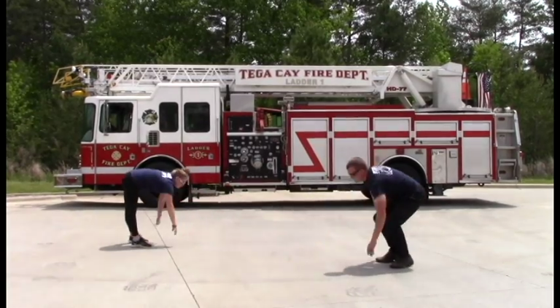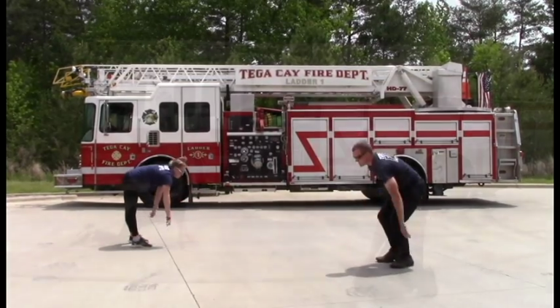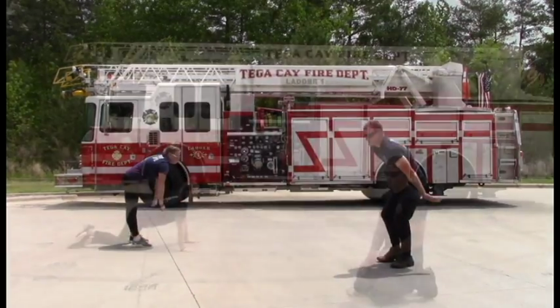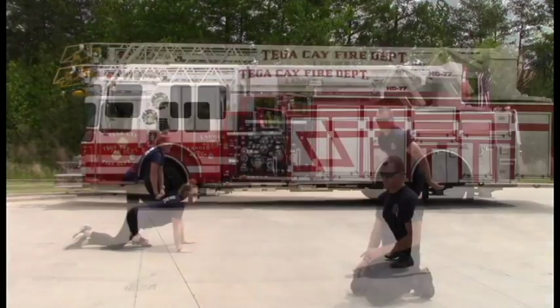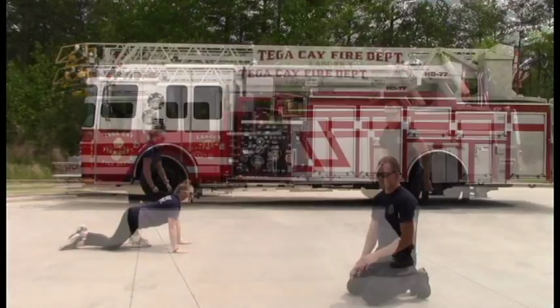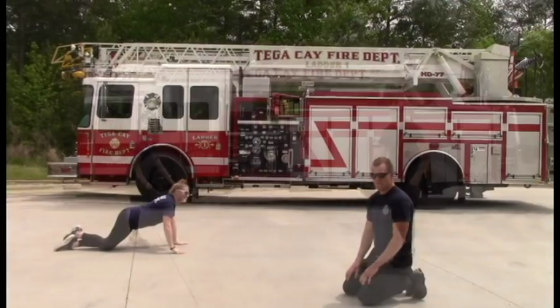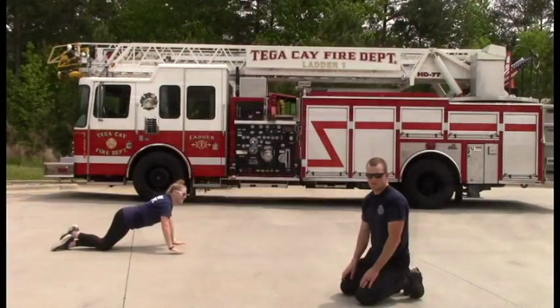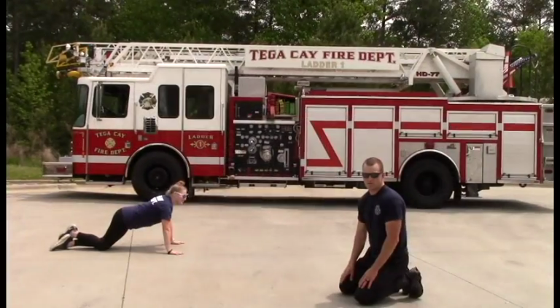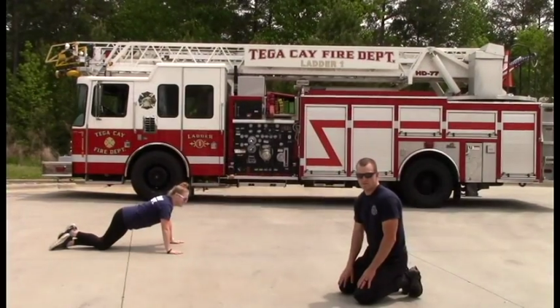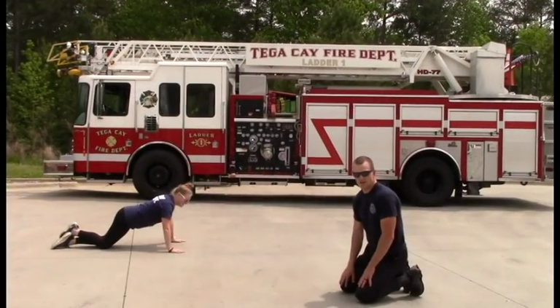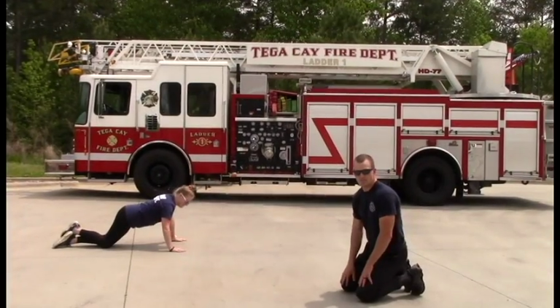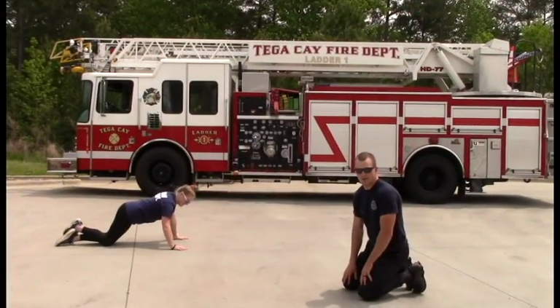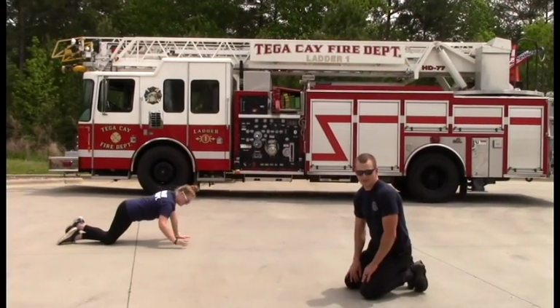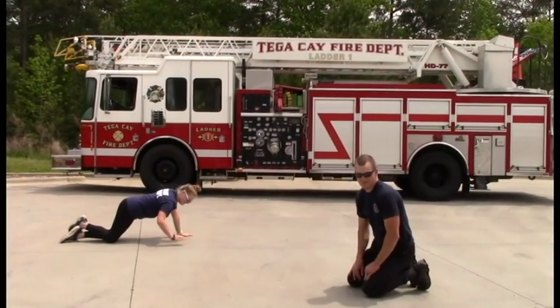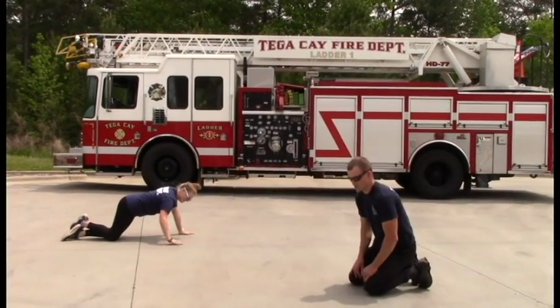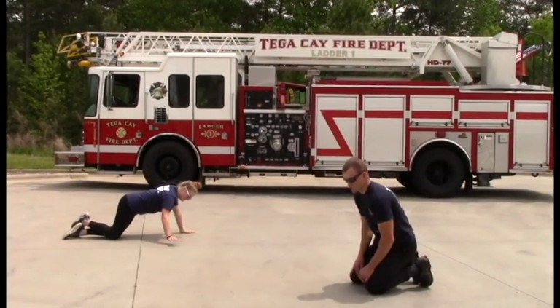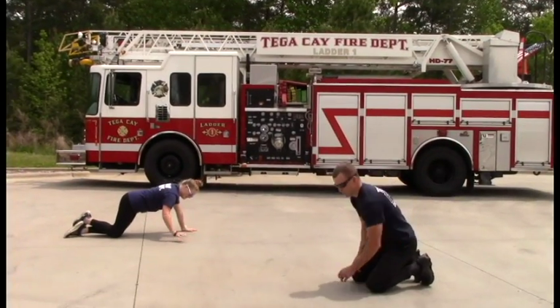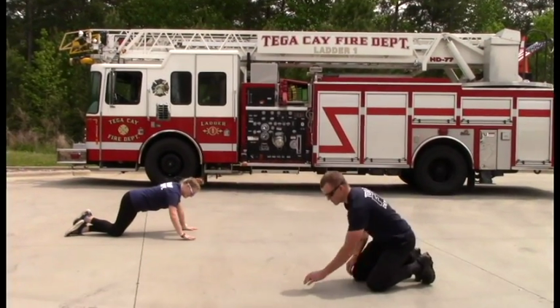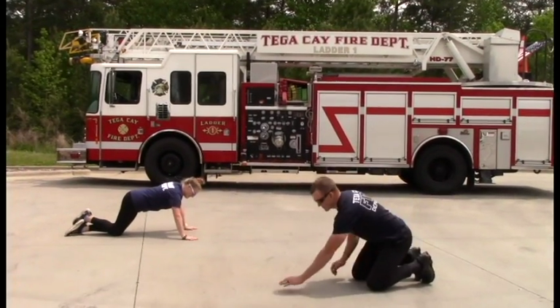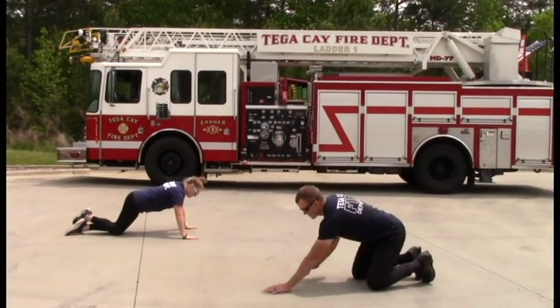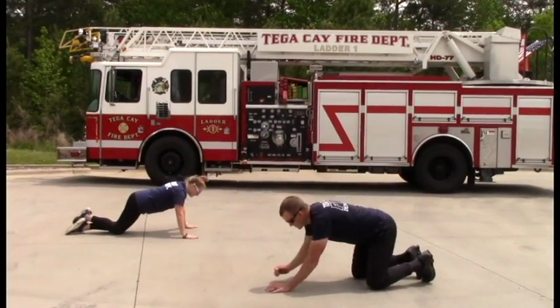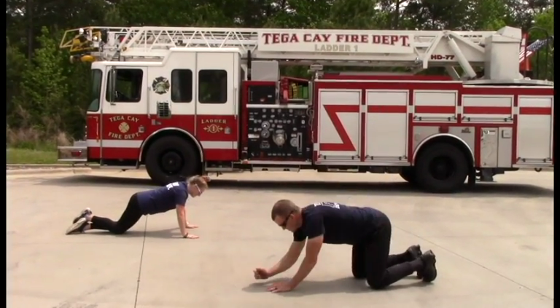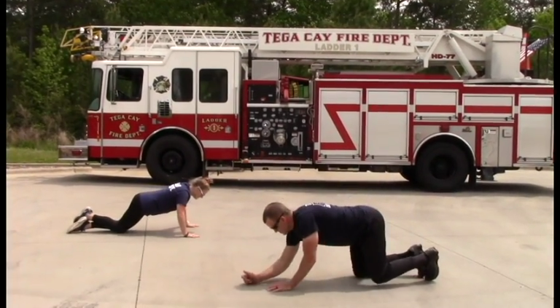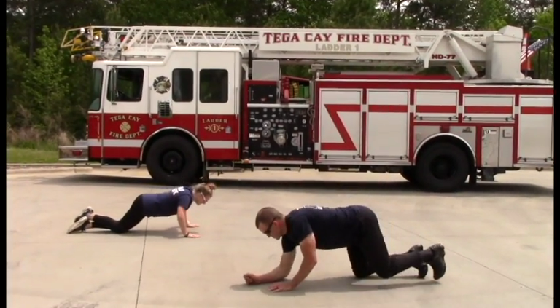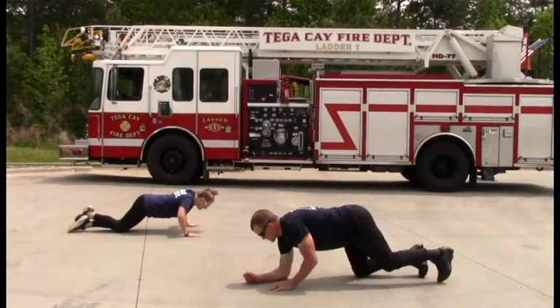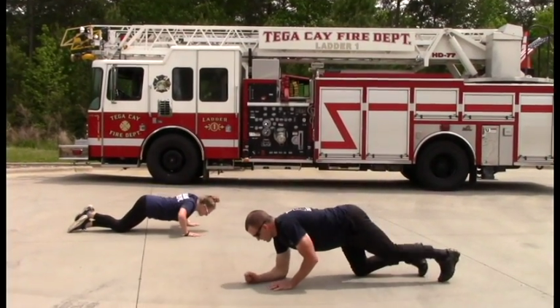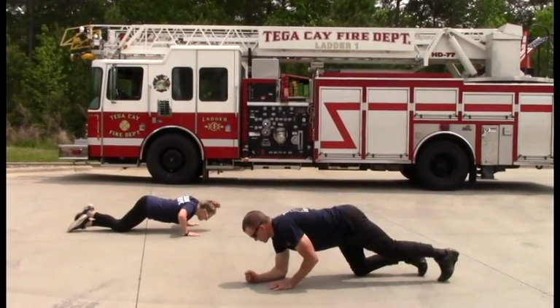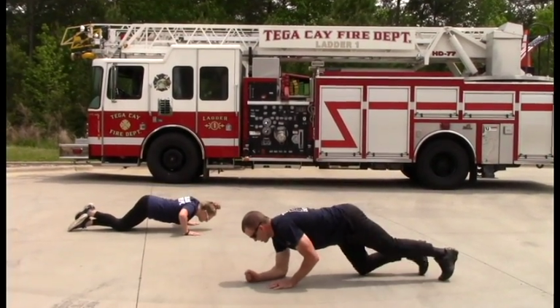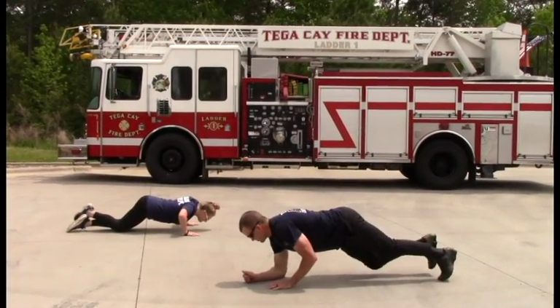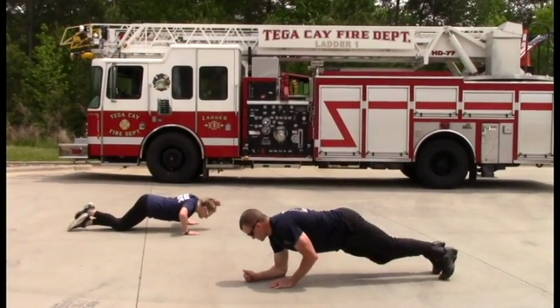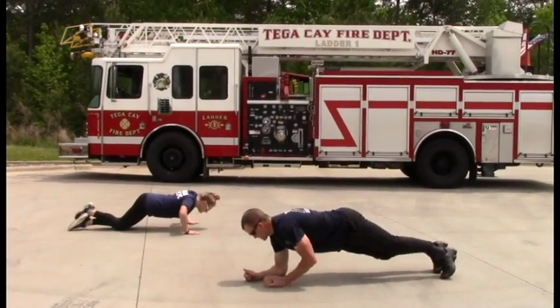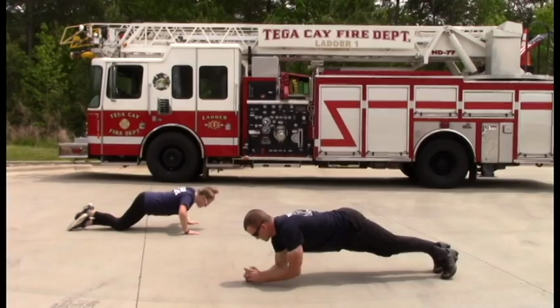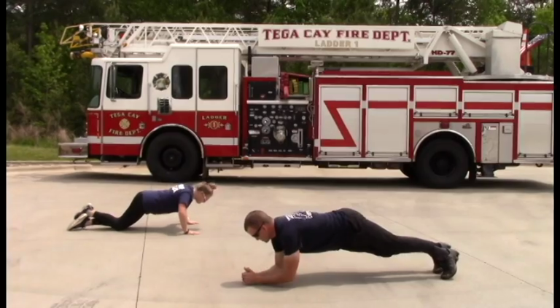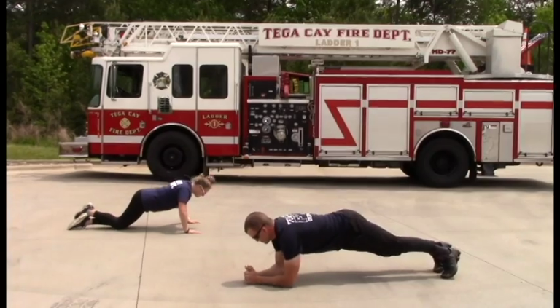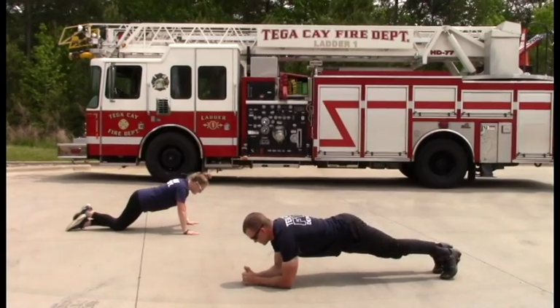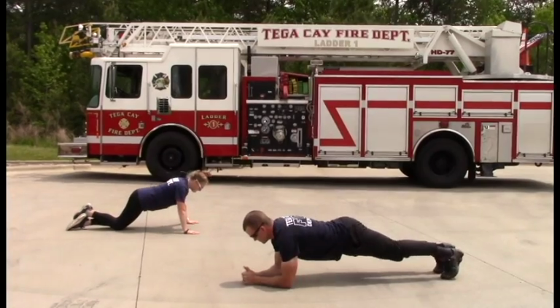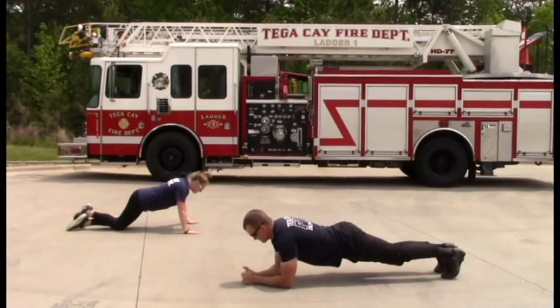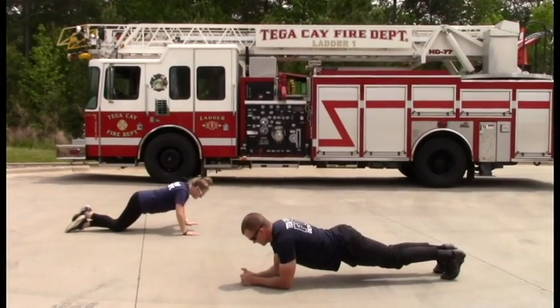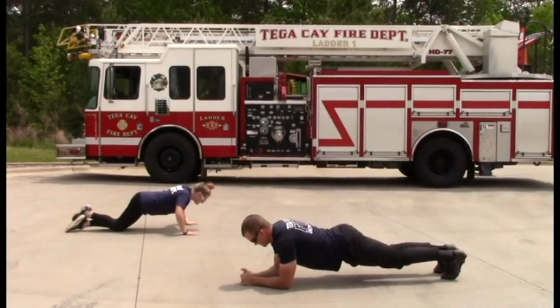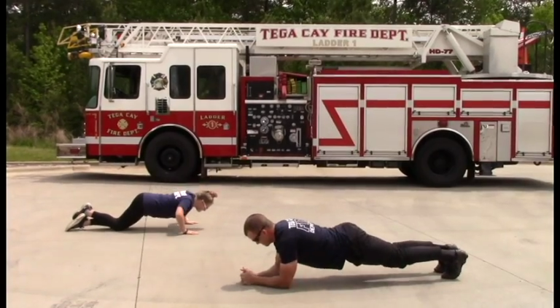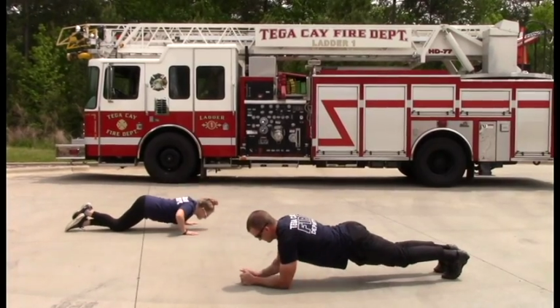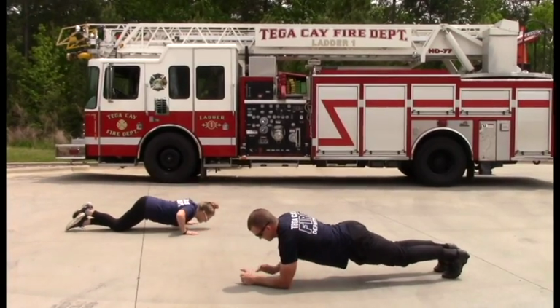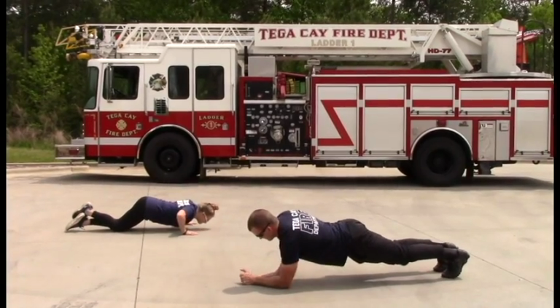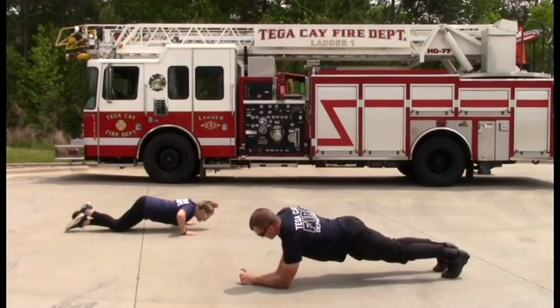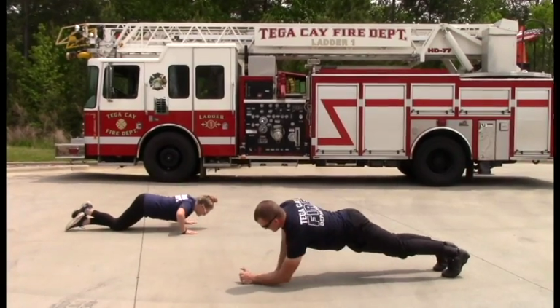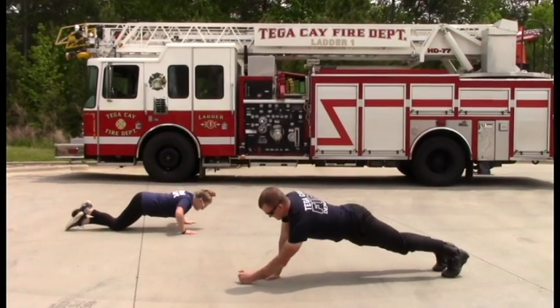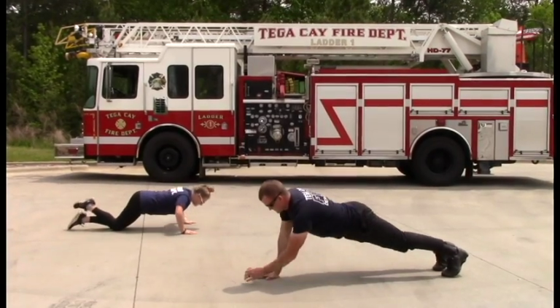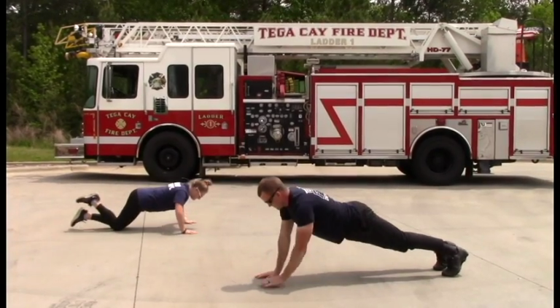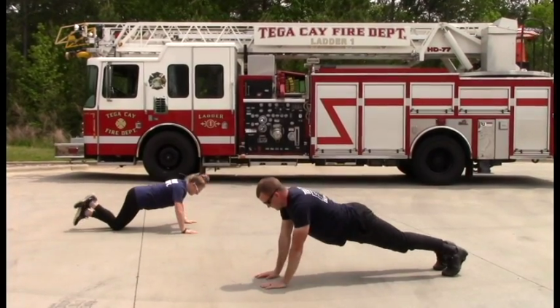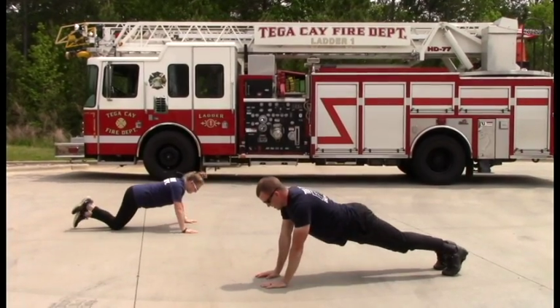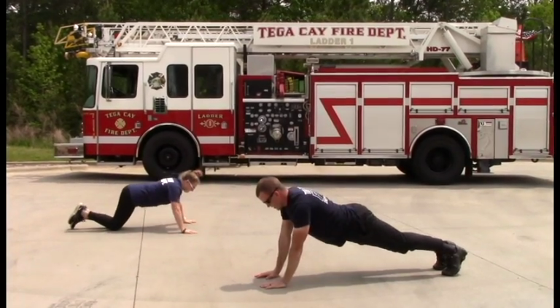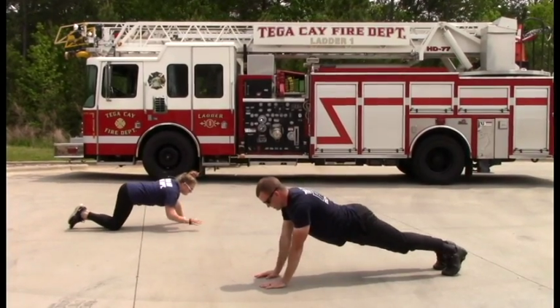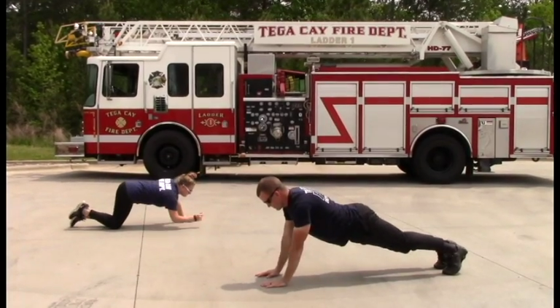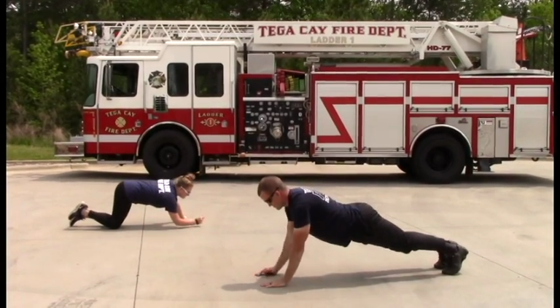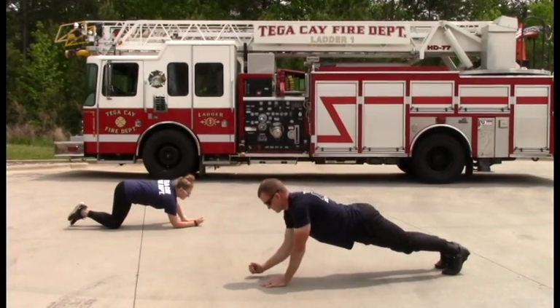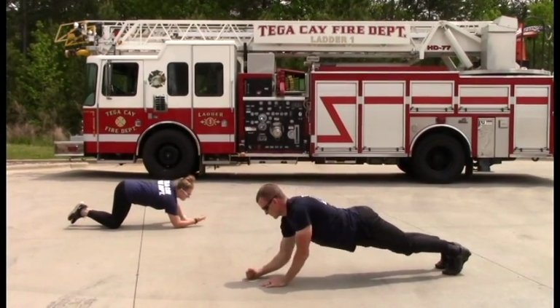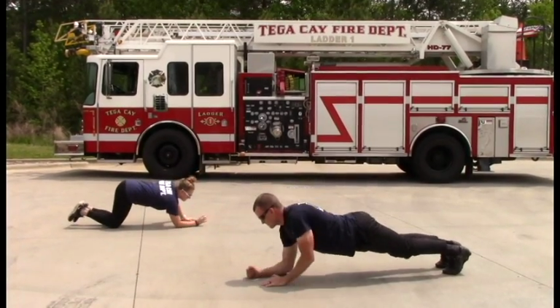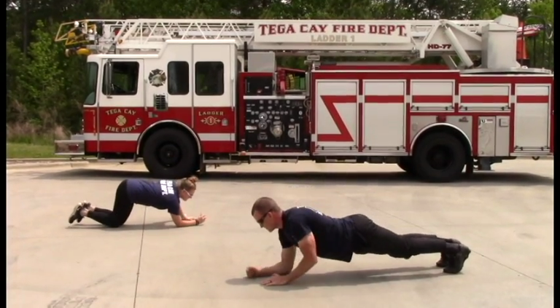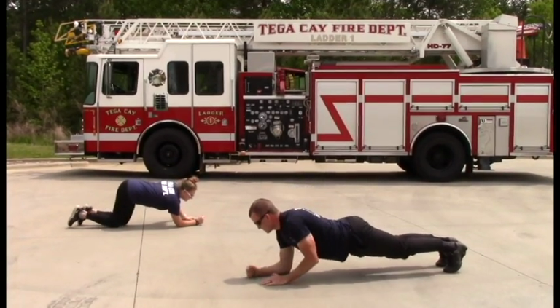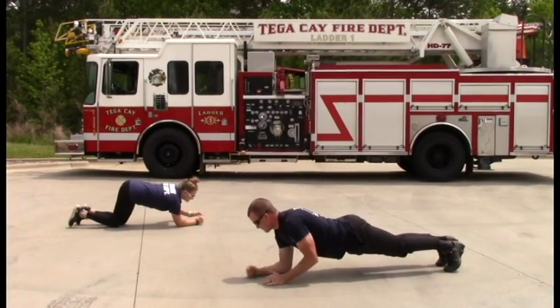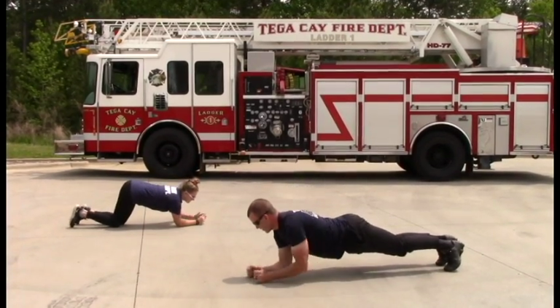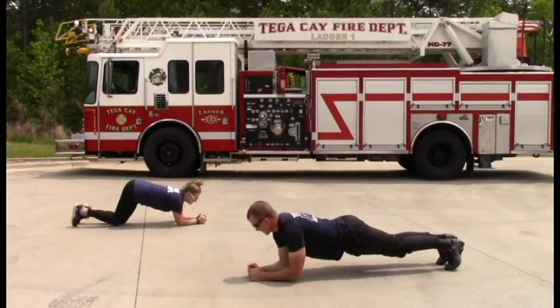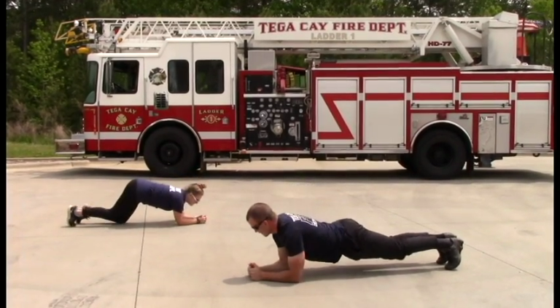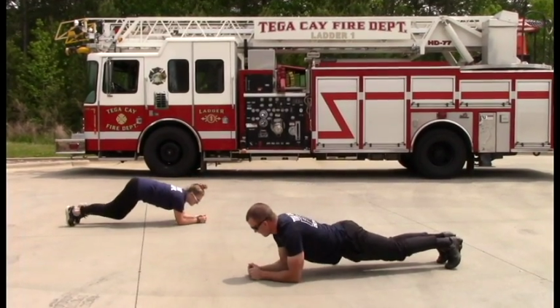This movement is going to be a plank to push-up. Start in between position, right hand up, right hand out.